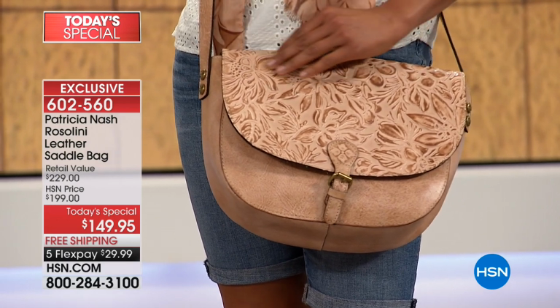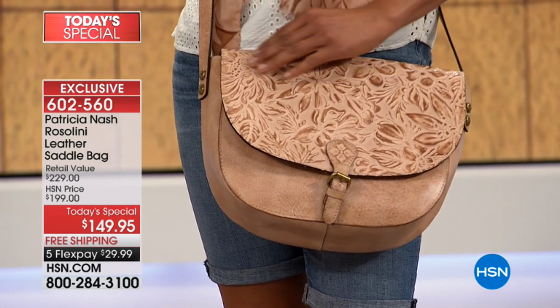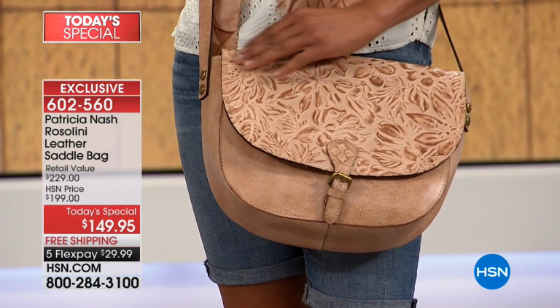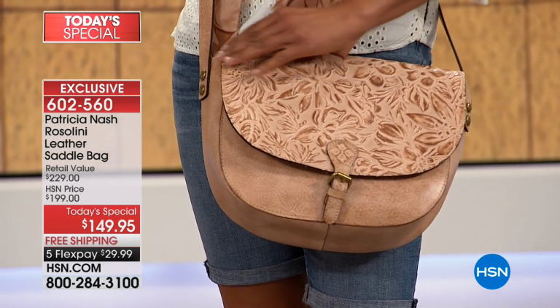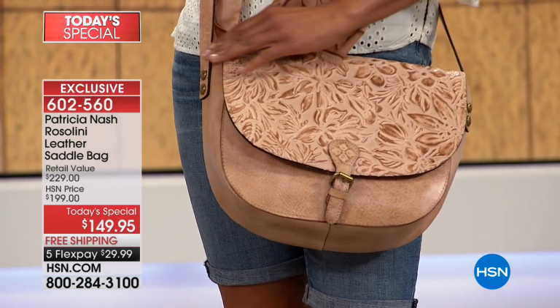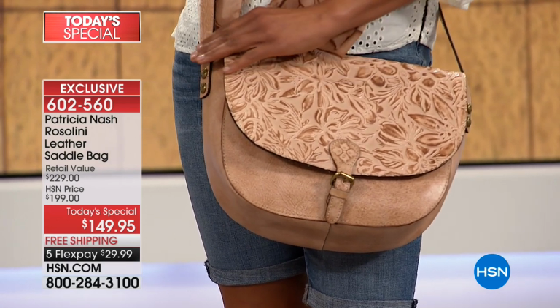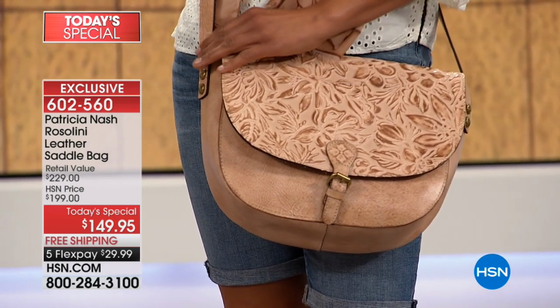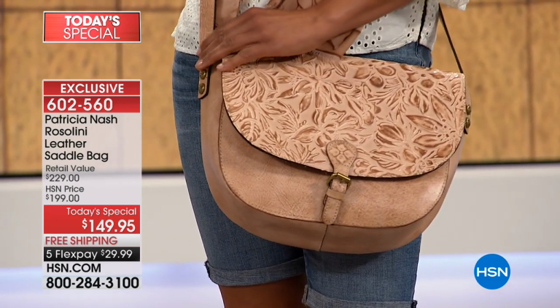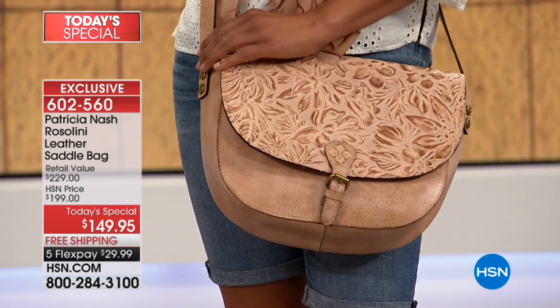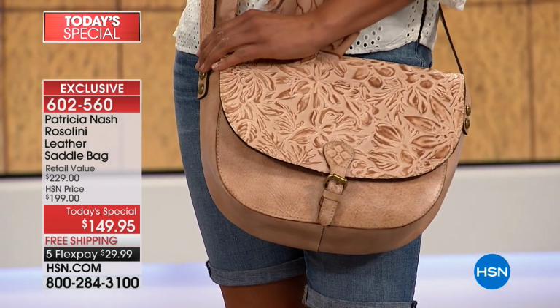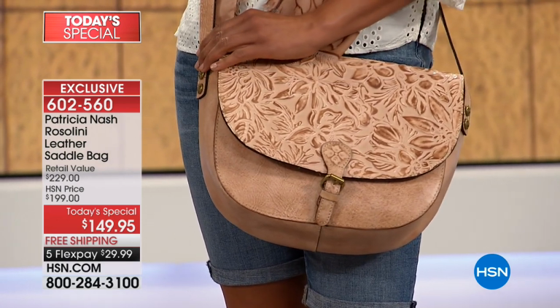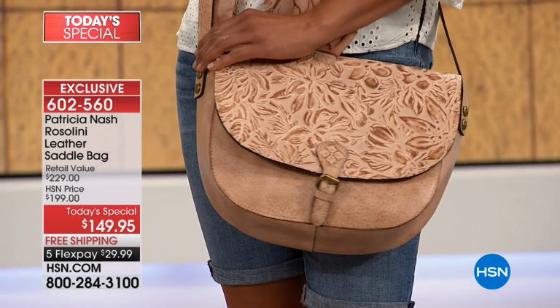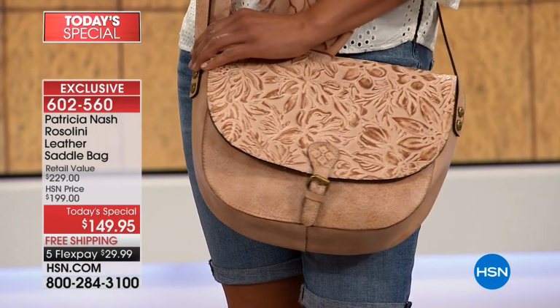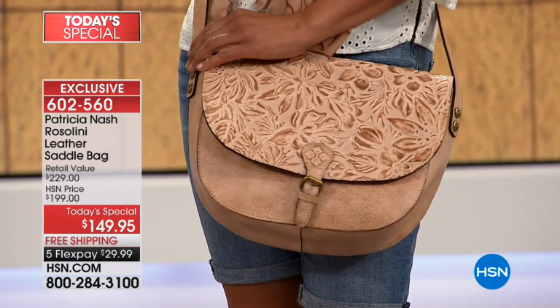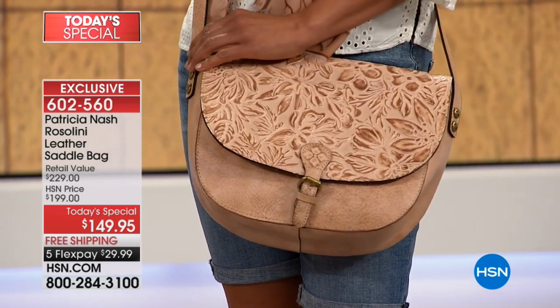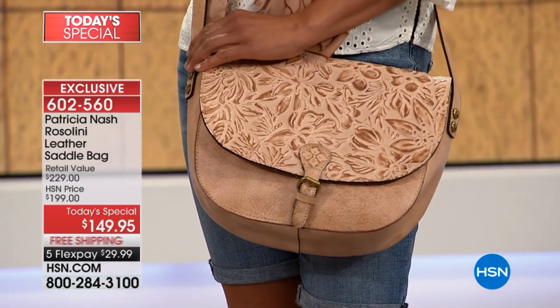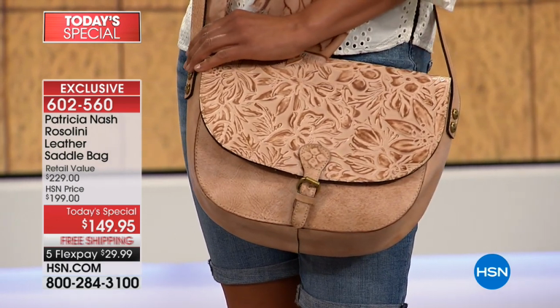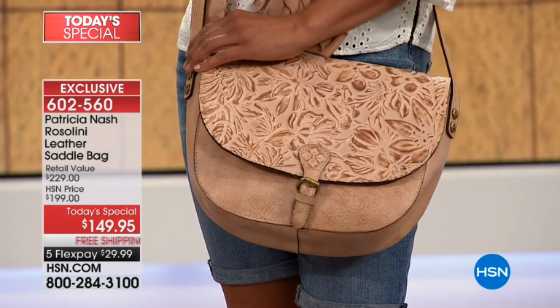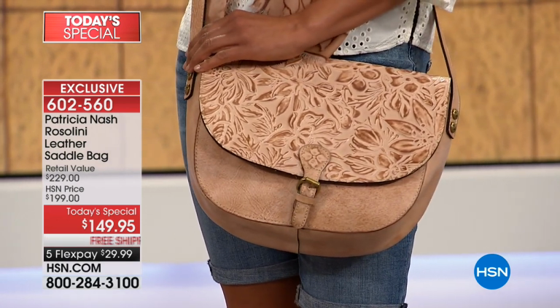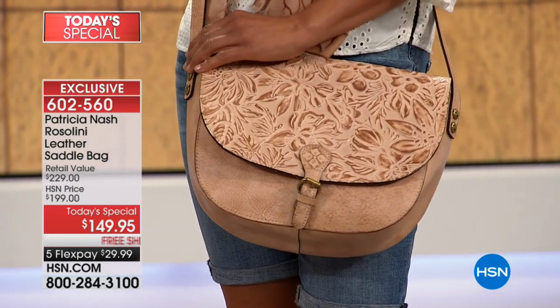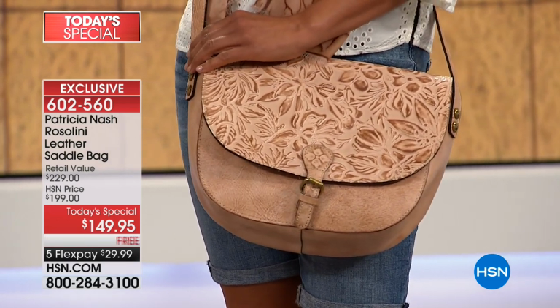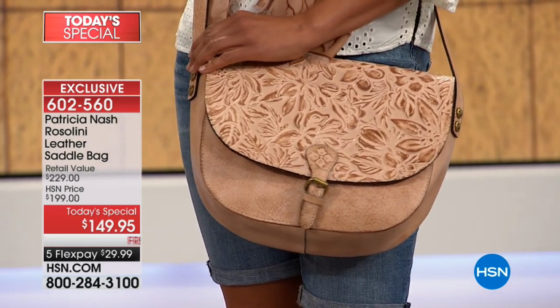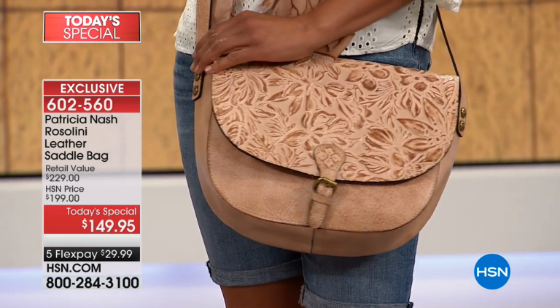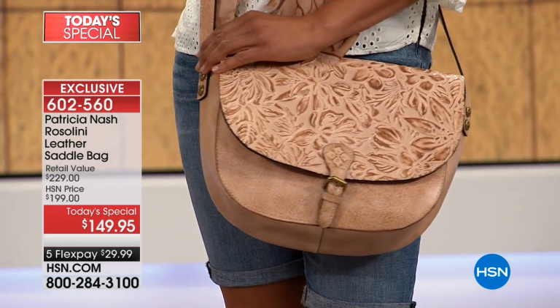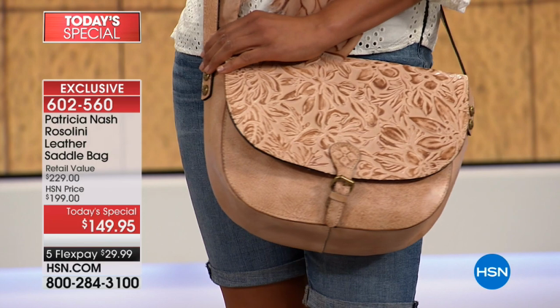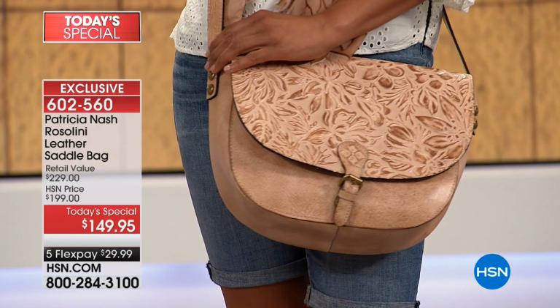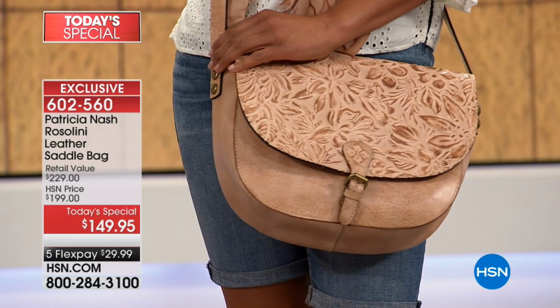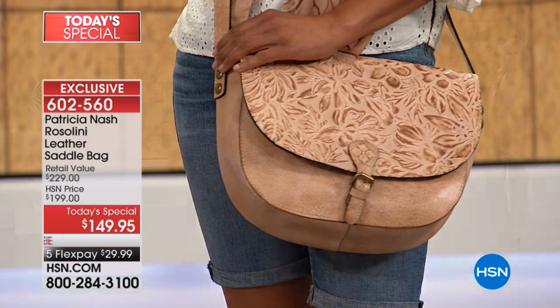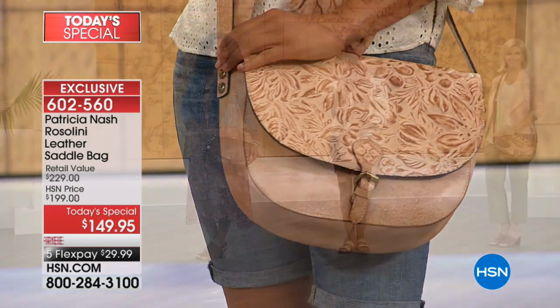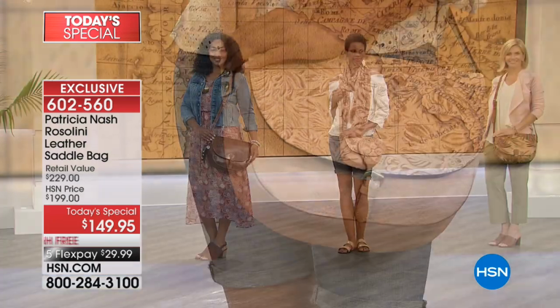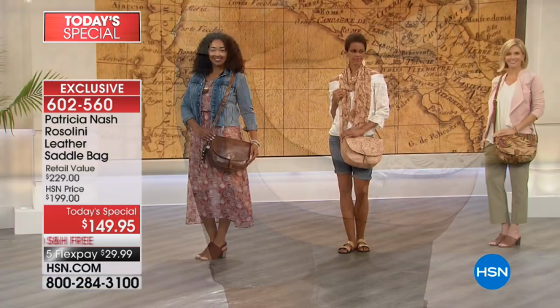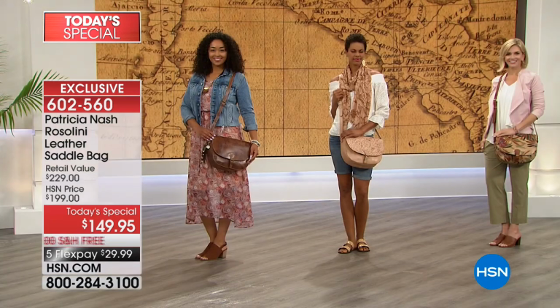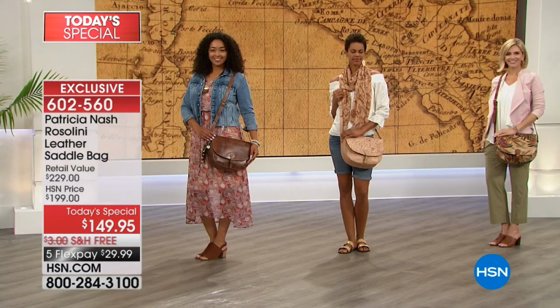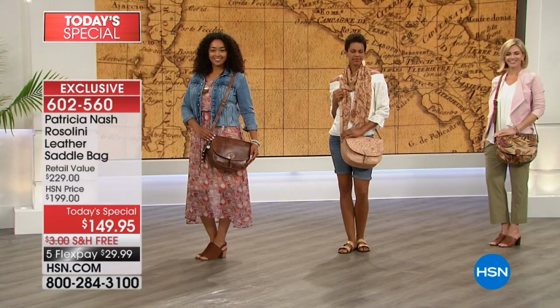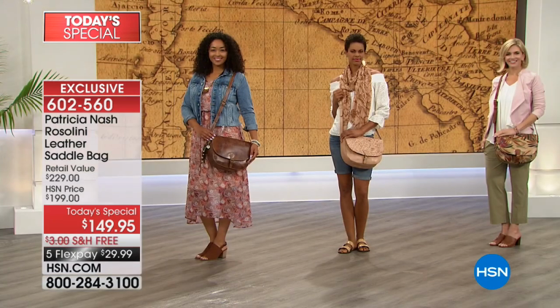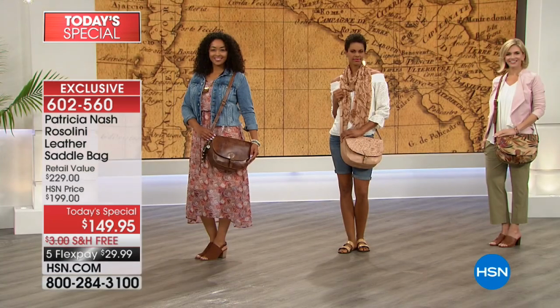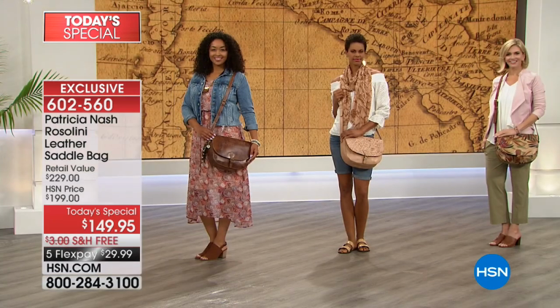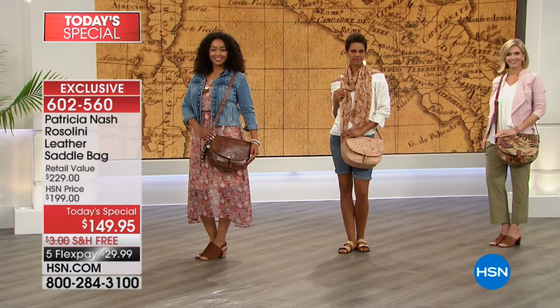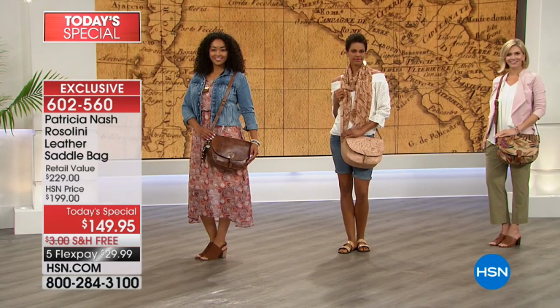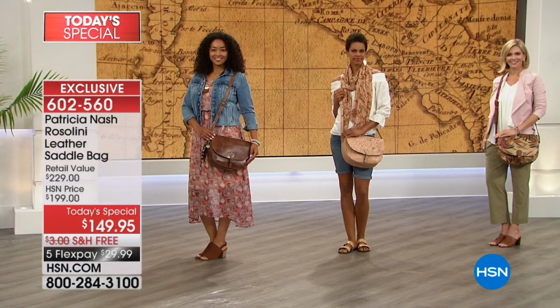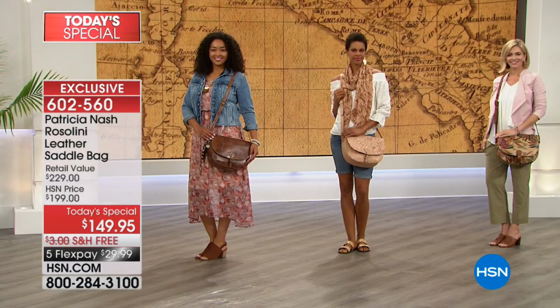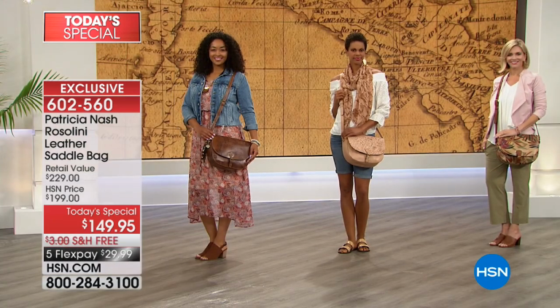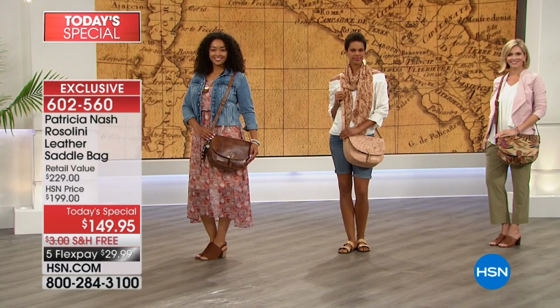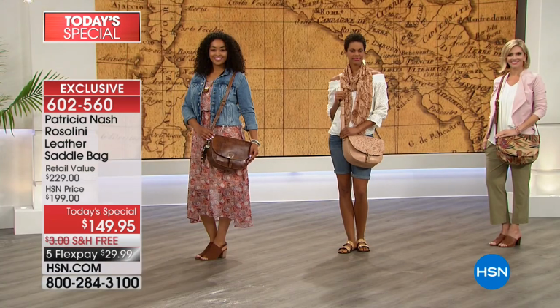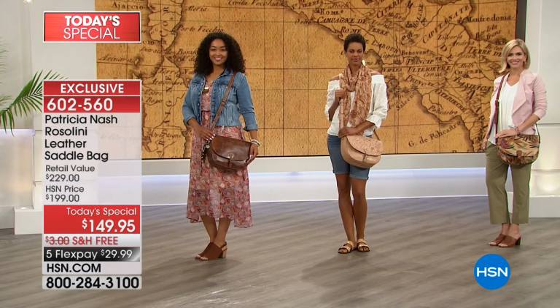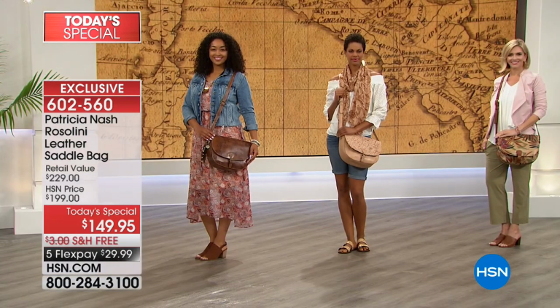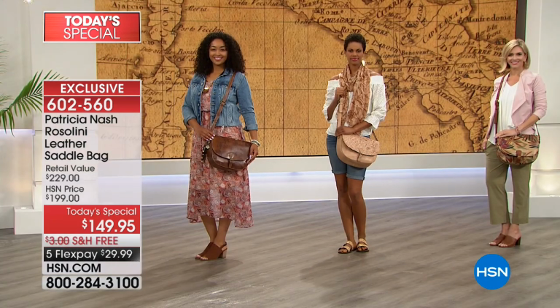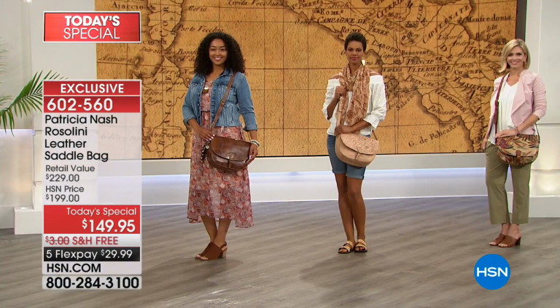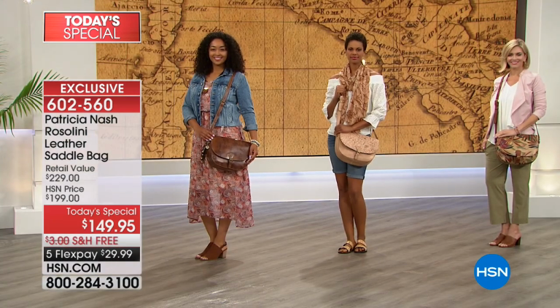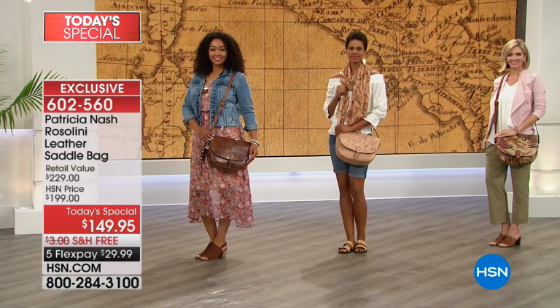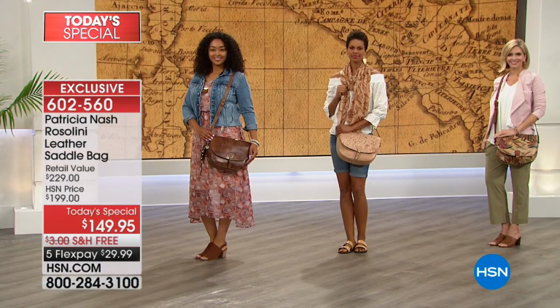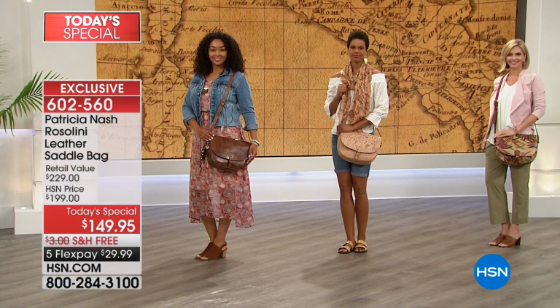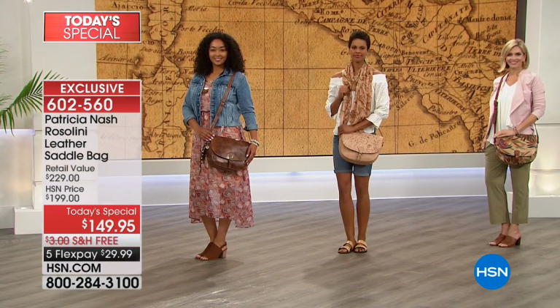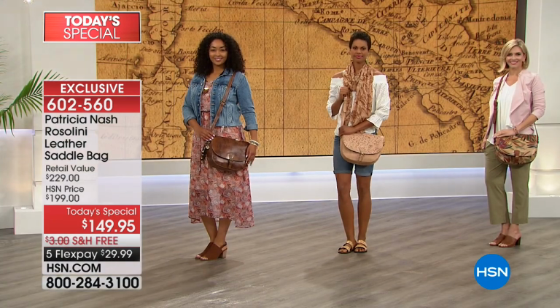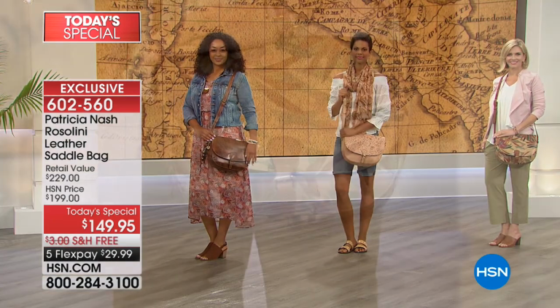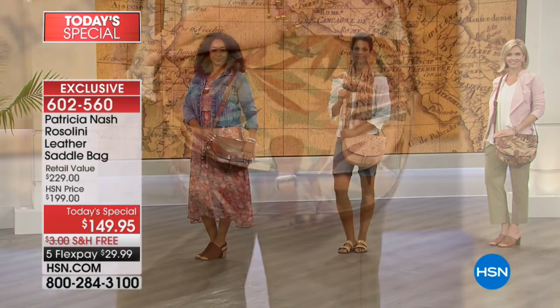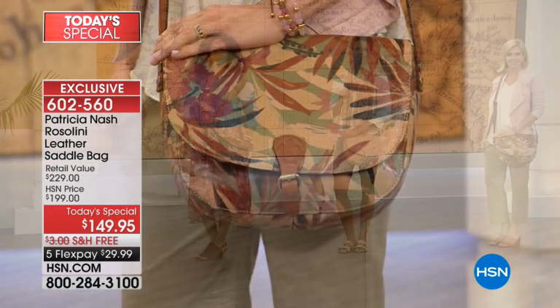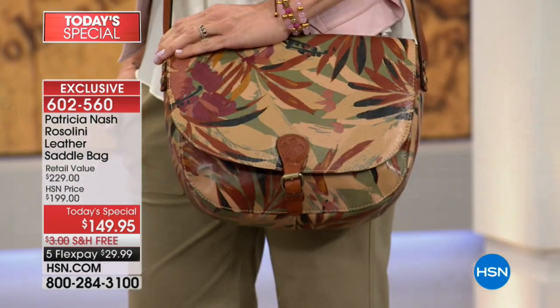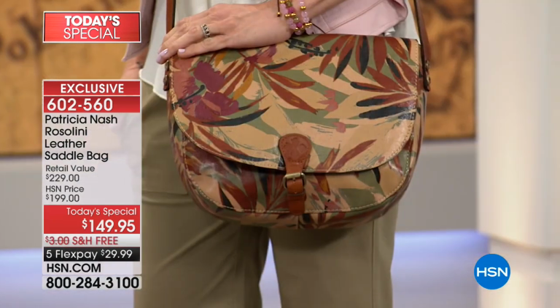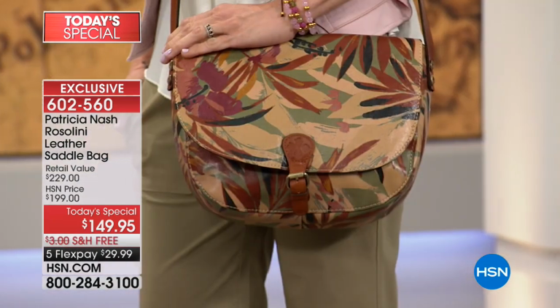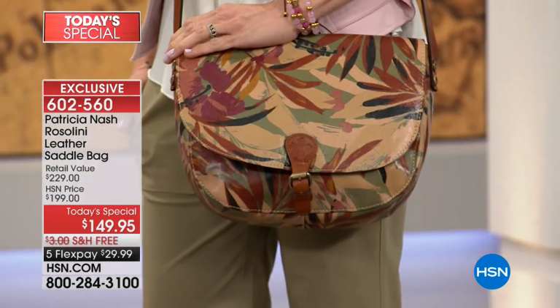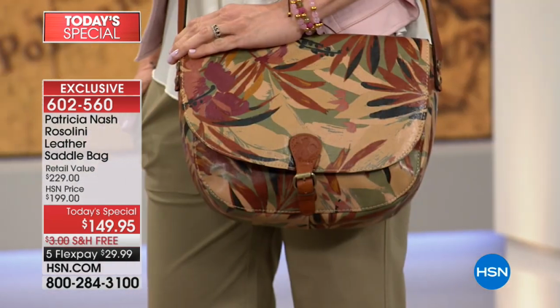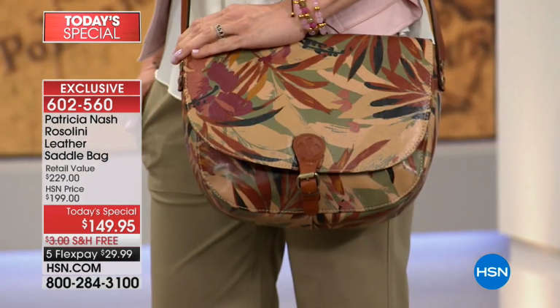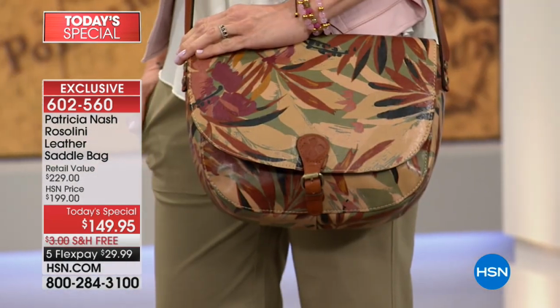We're talking about leather, leather, and more leather. The finest leather, the finest craftsmanship, but it's only here at HSN.